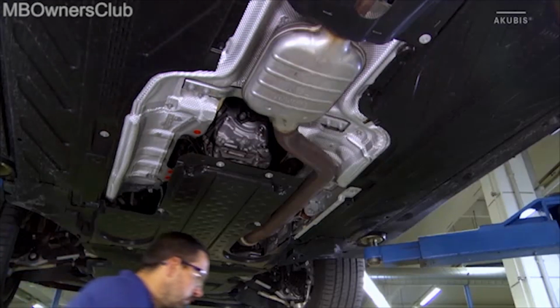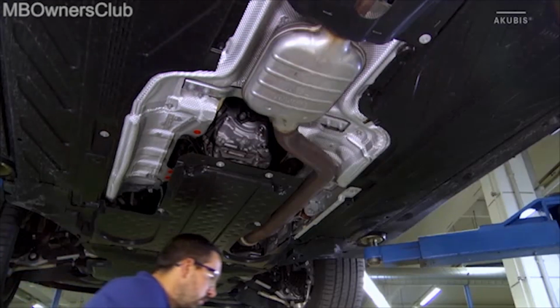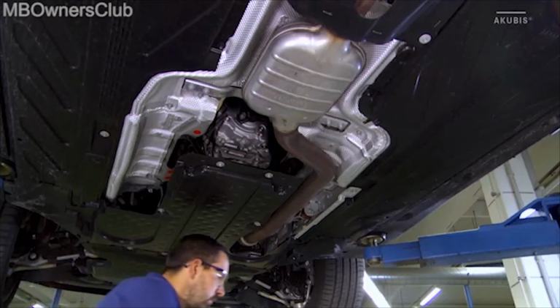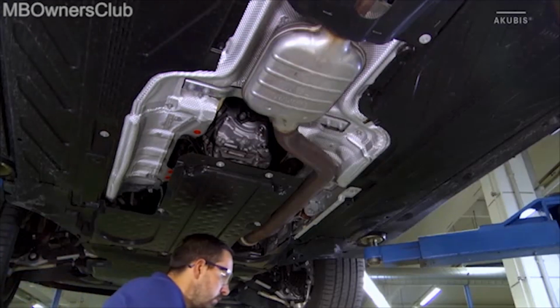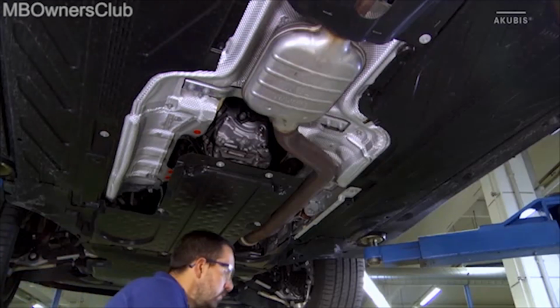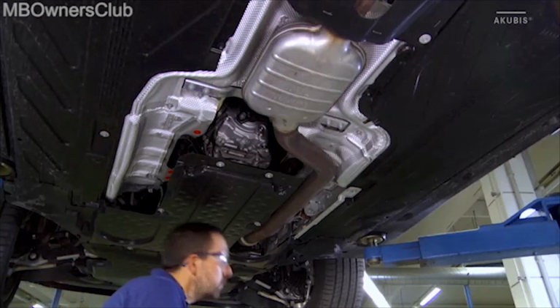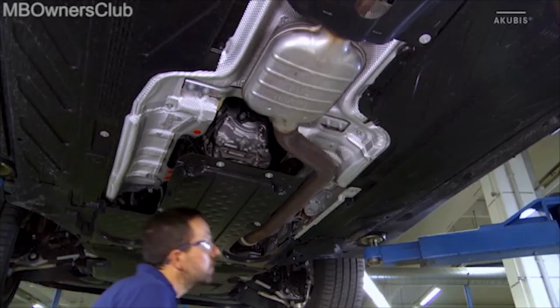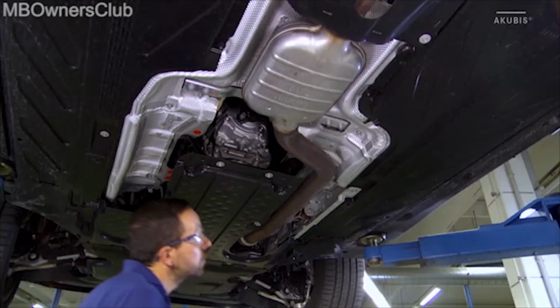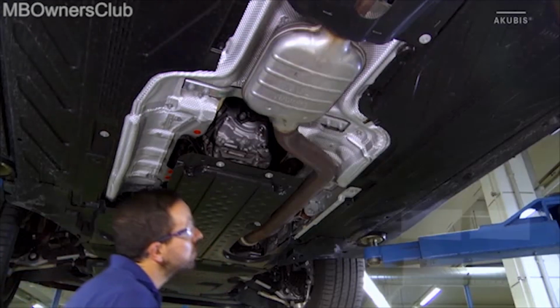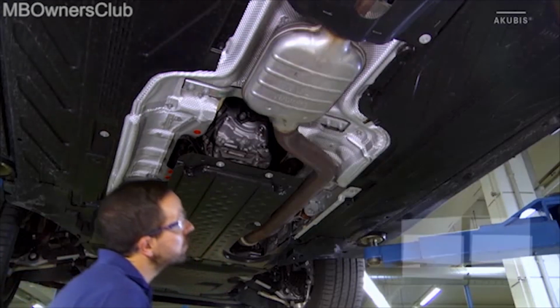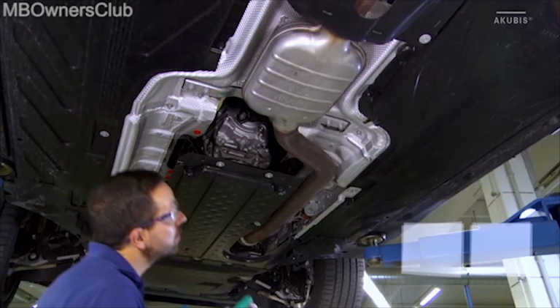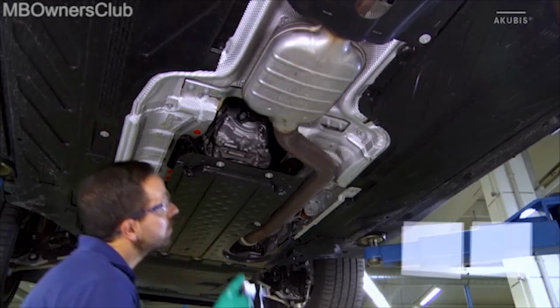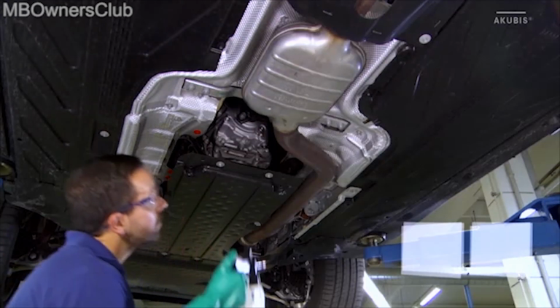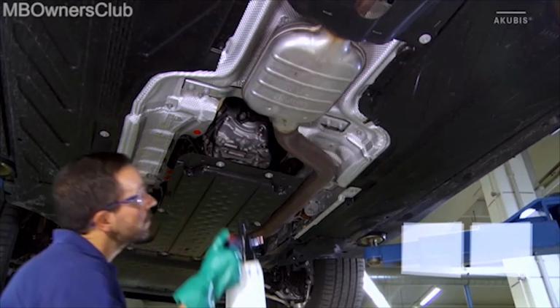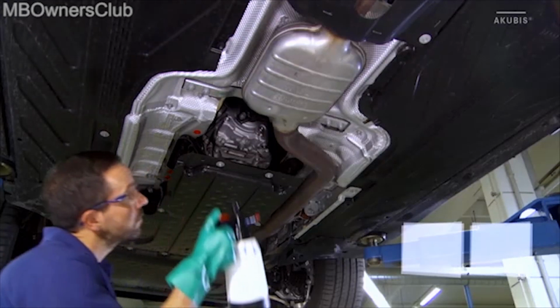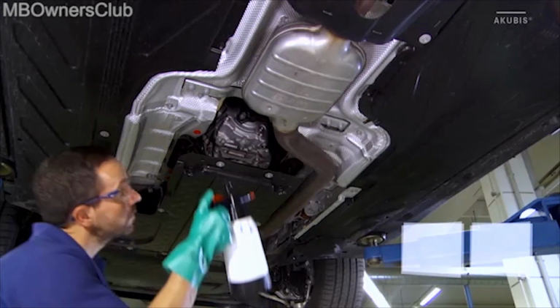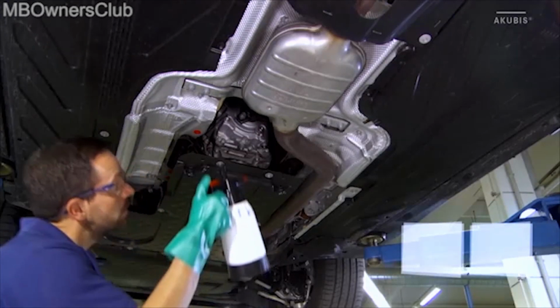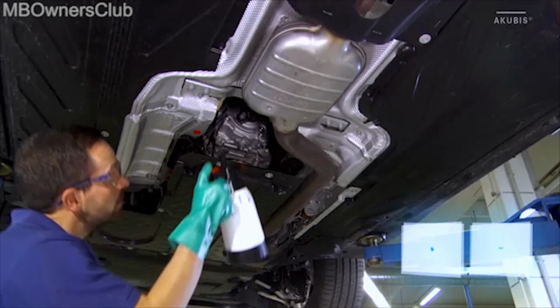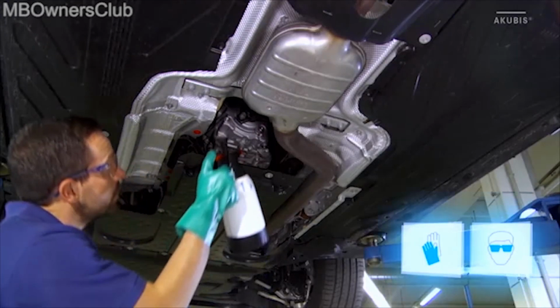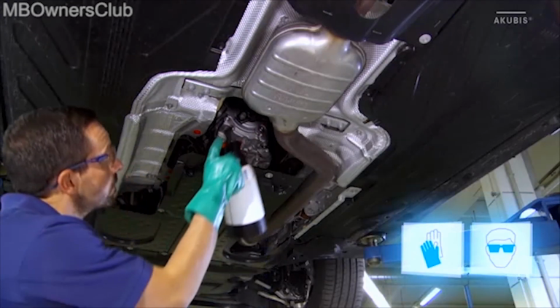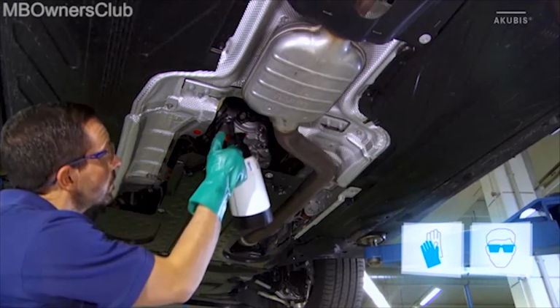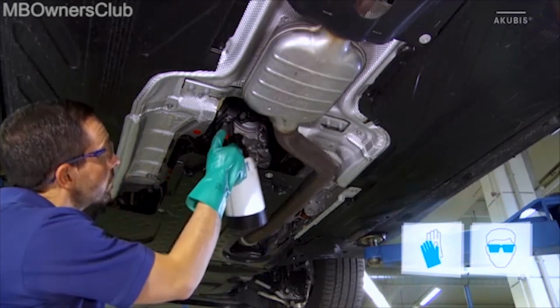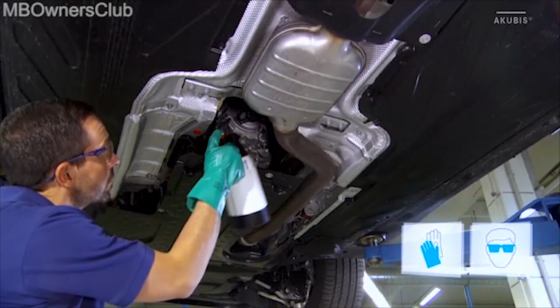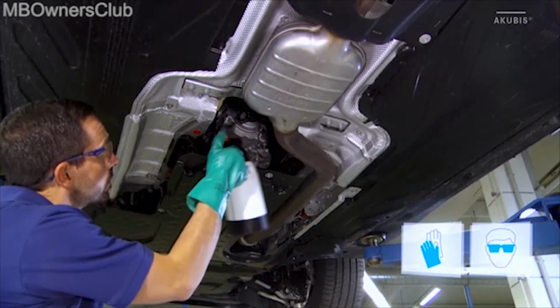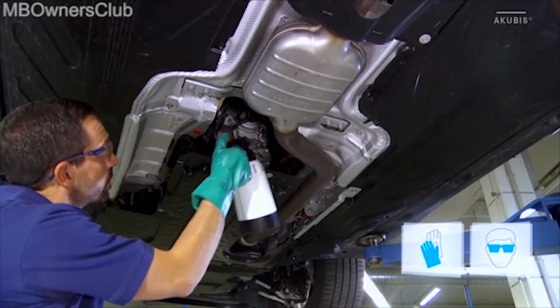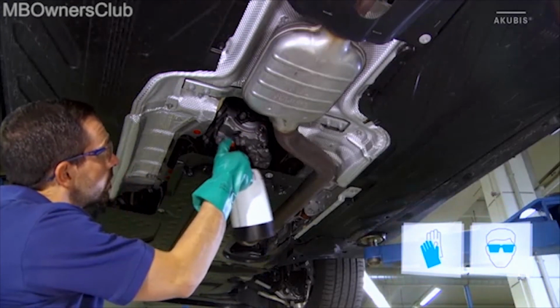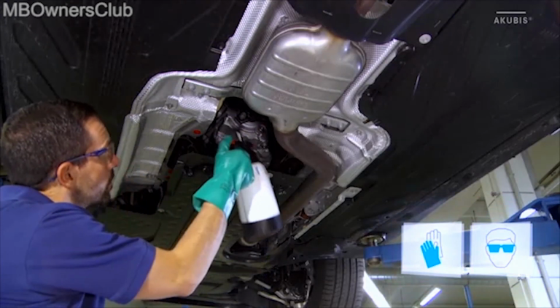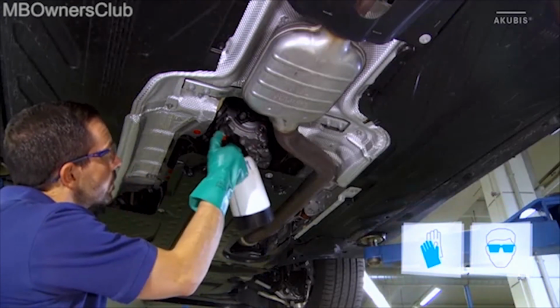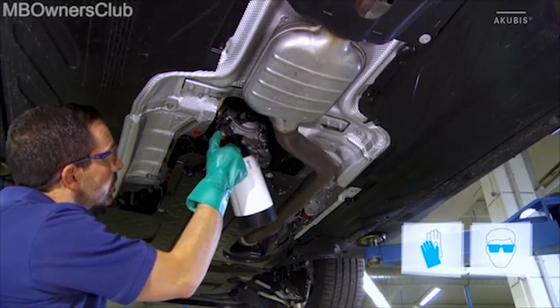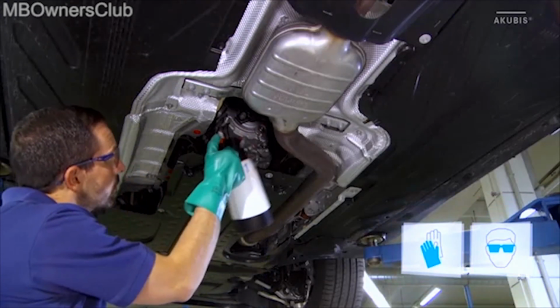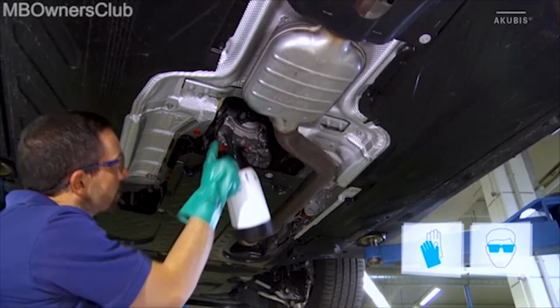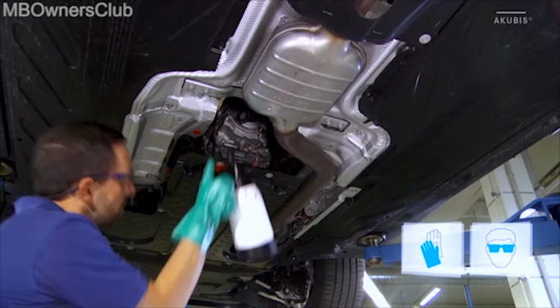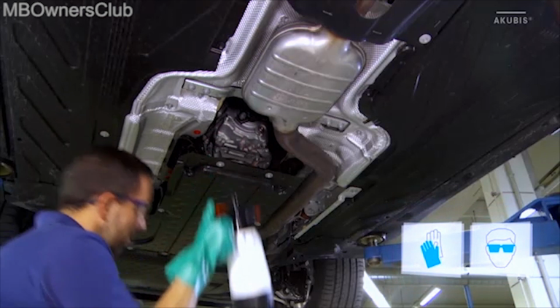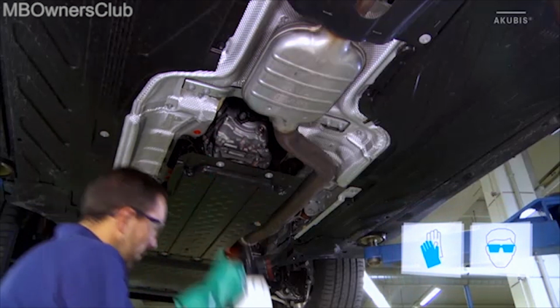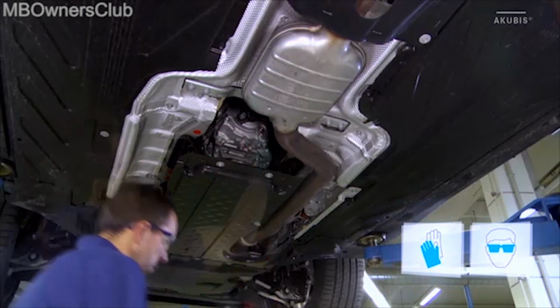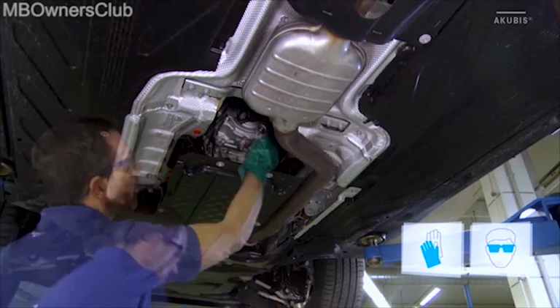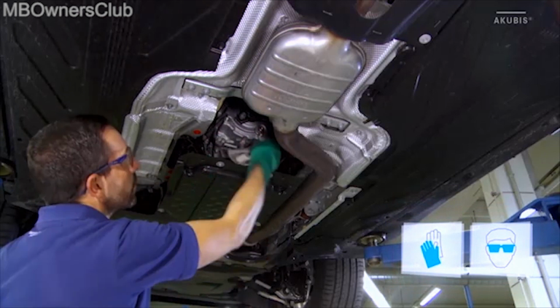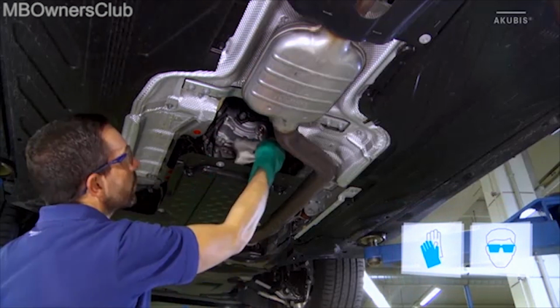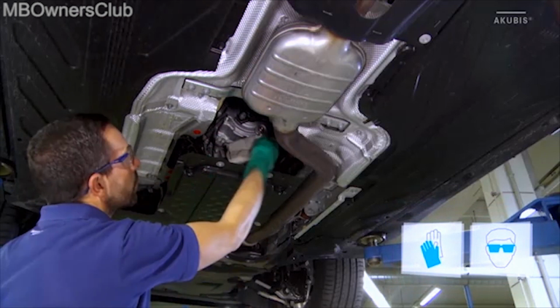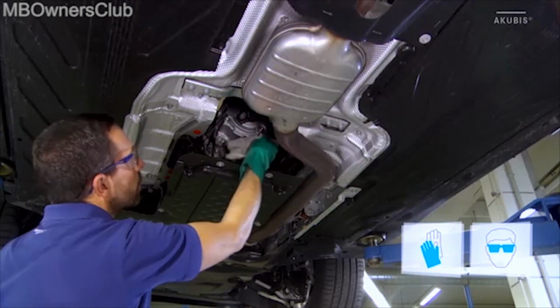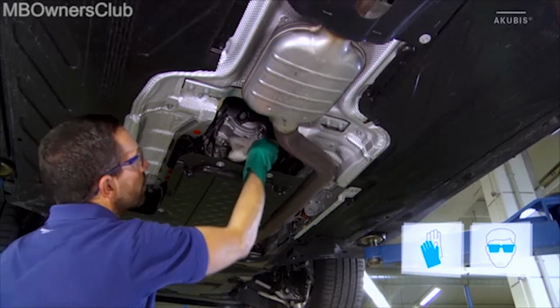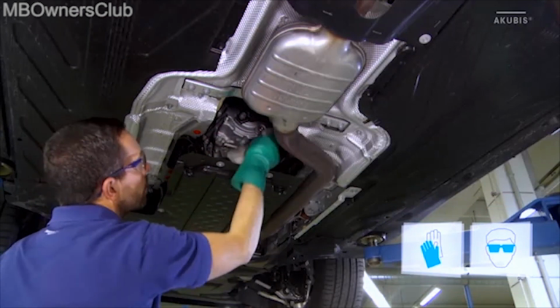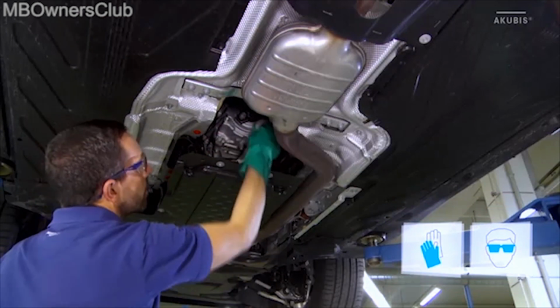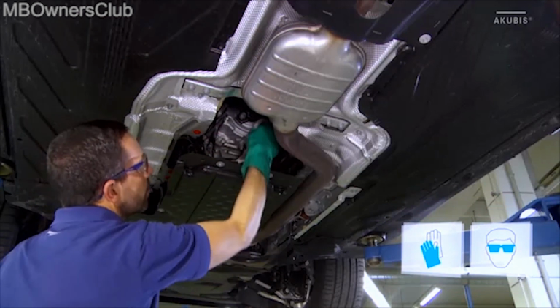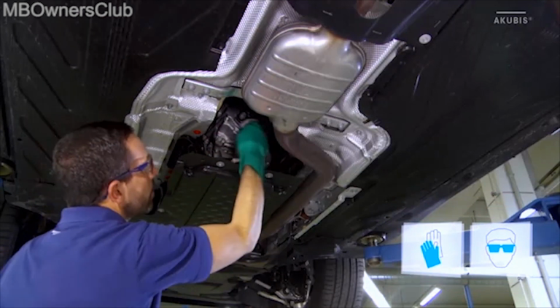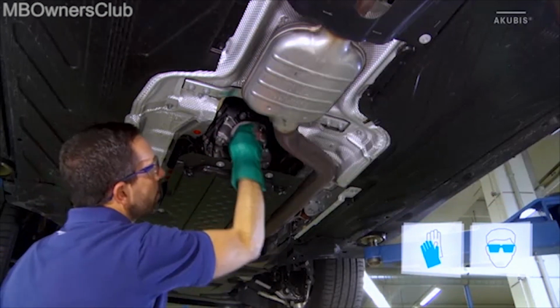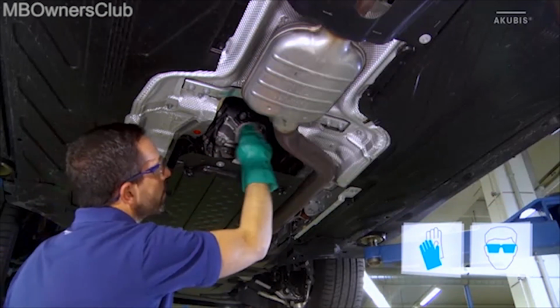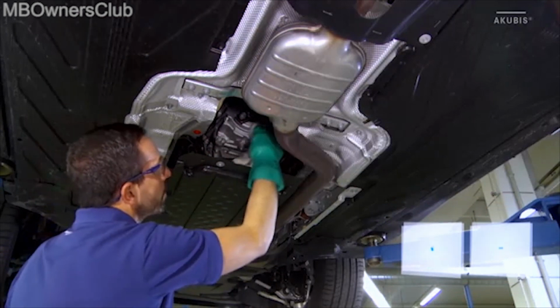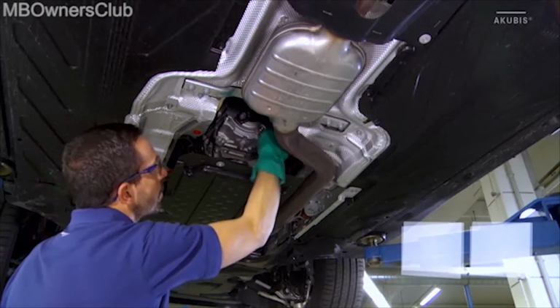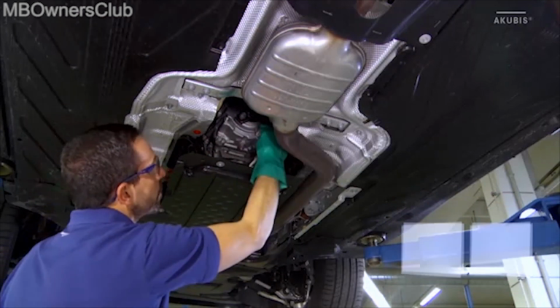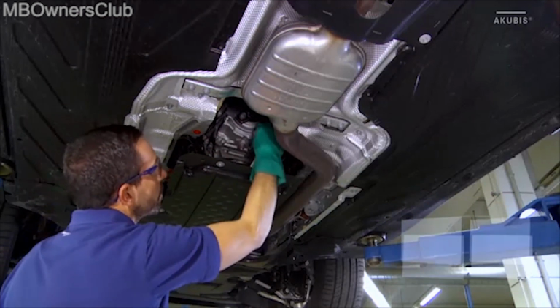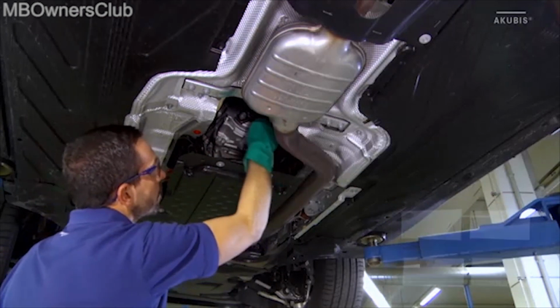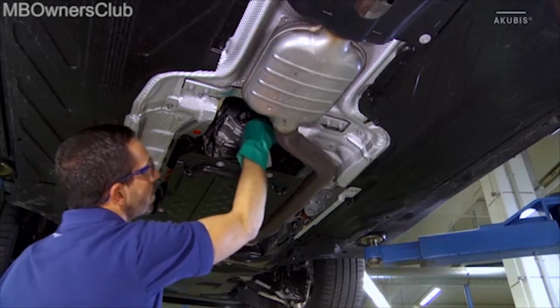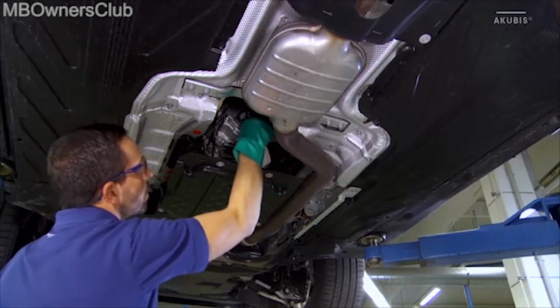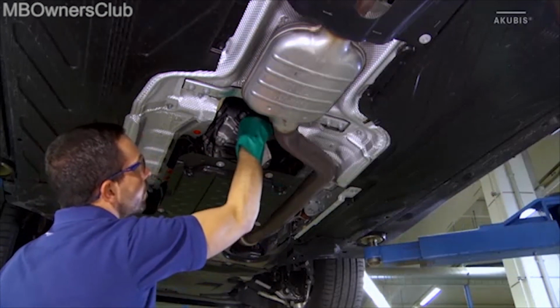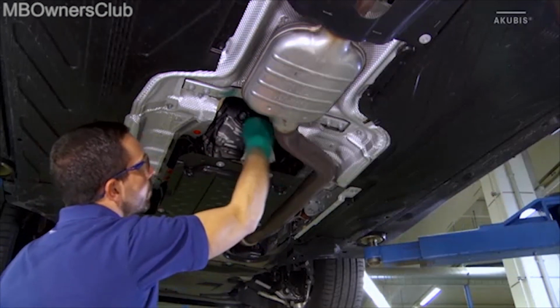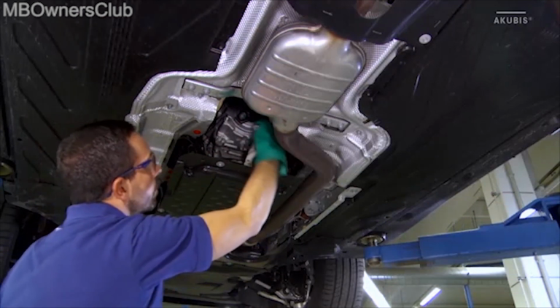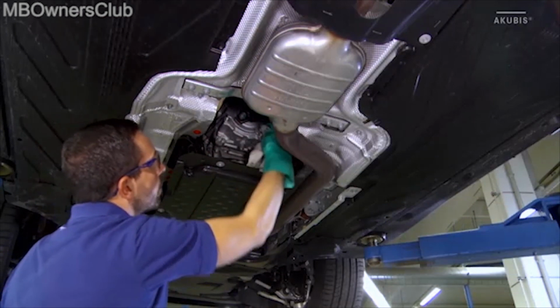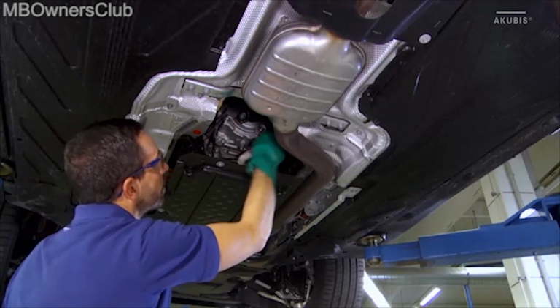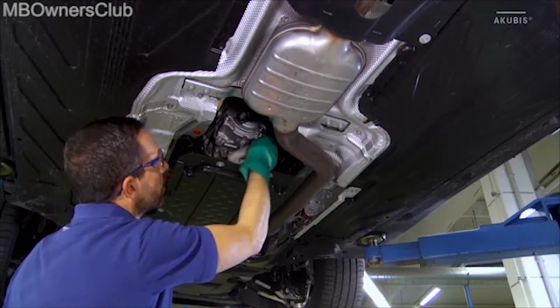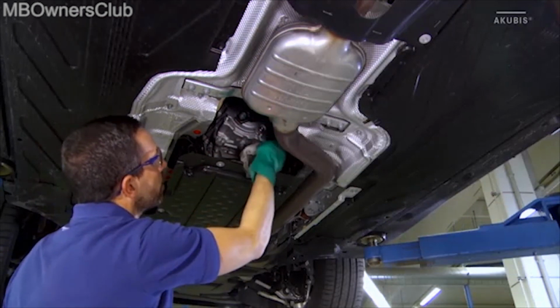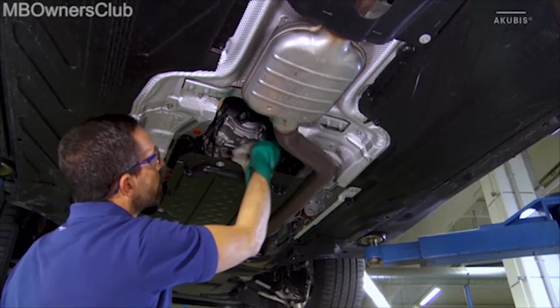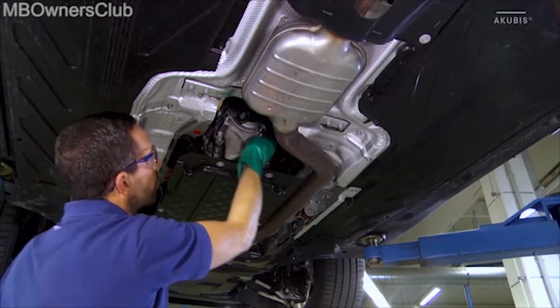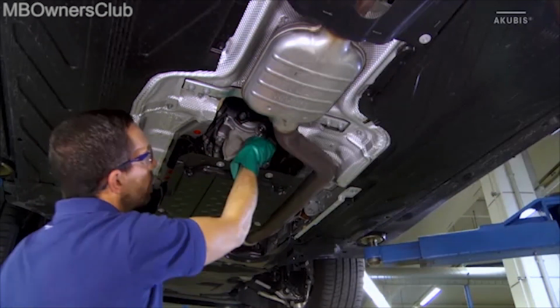Before starting work, clean the transfer case around the drain plug. Be sure to protect yourself by putting on glasses and gloves.